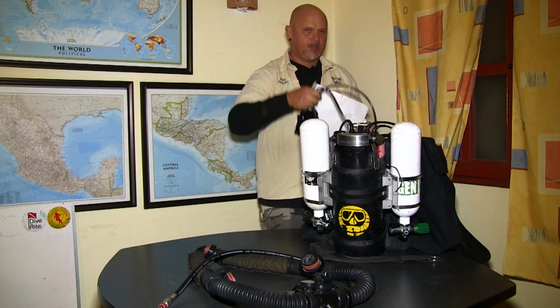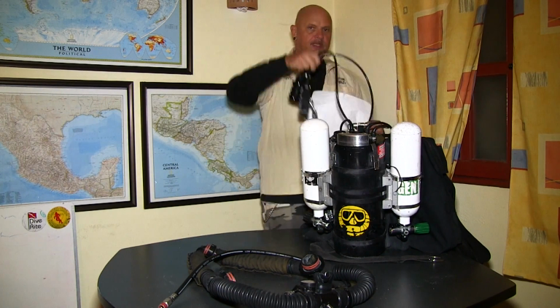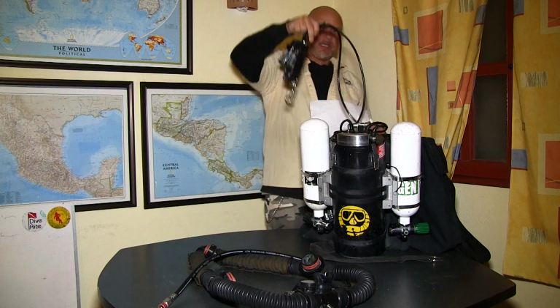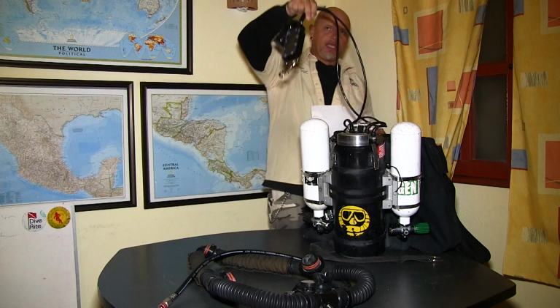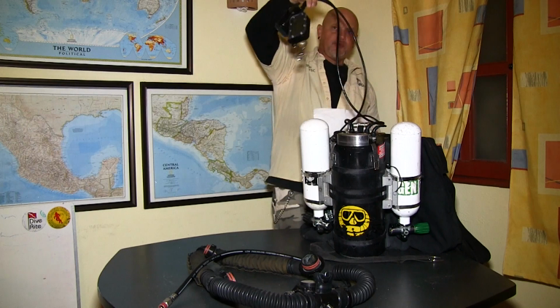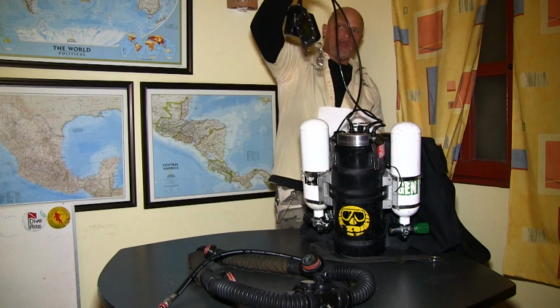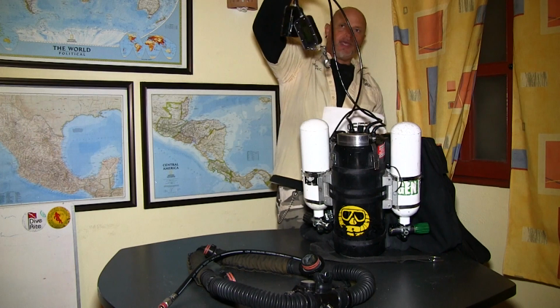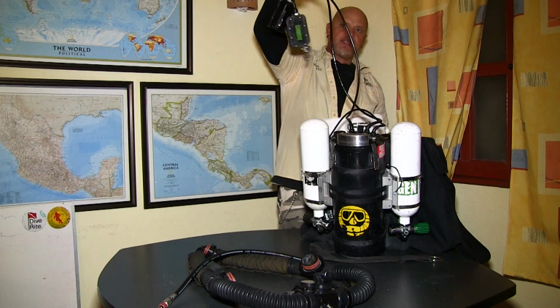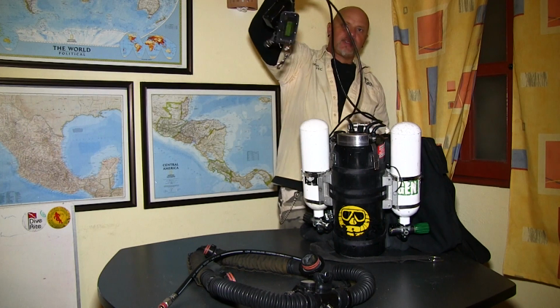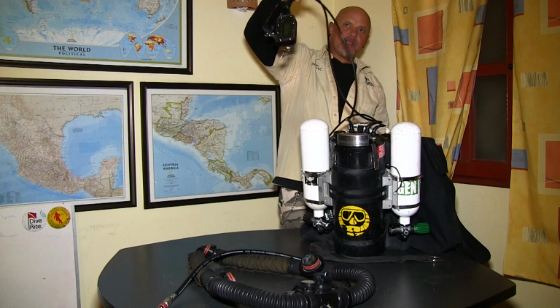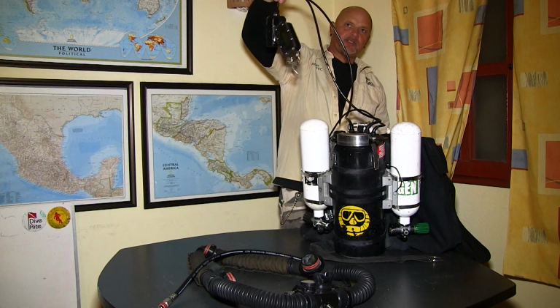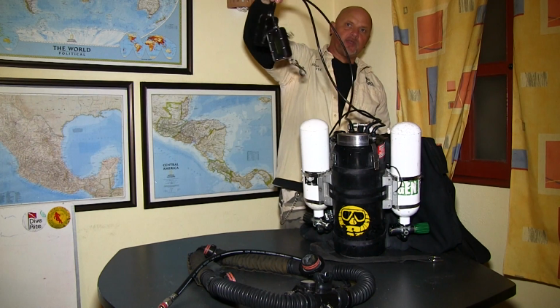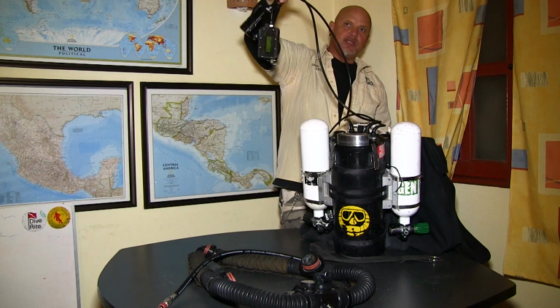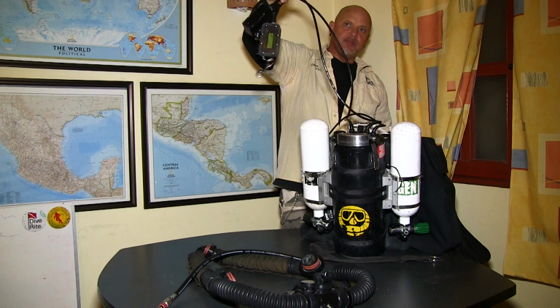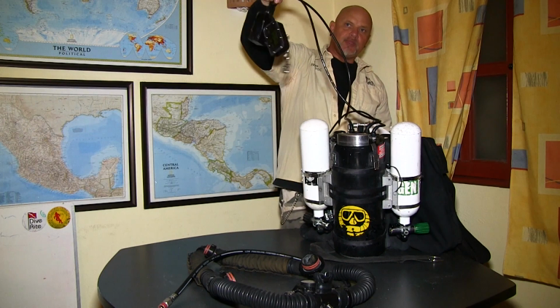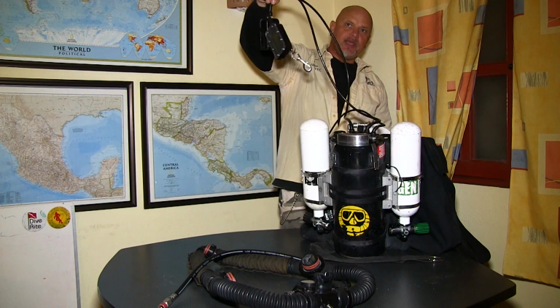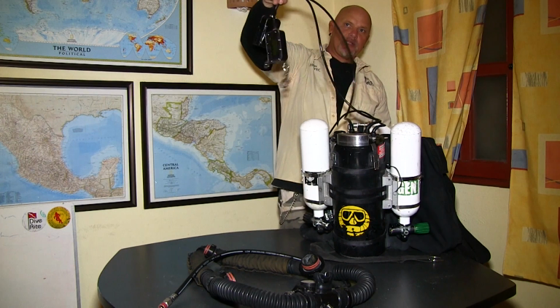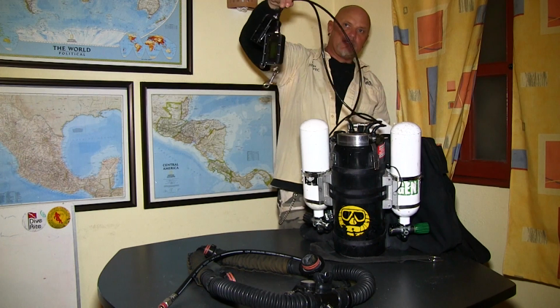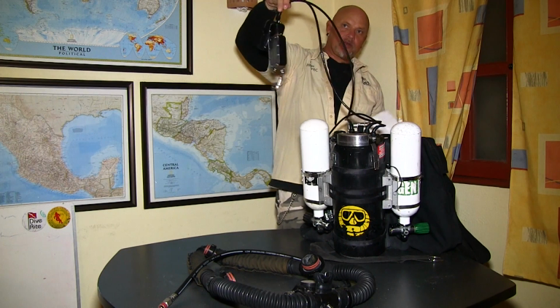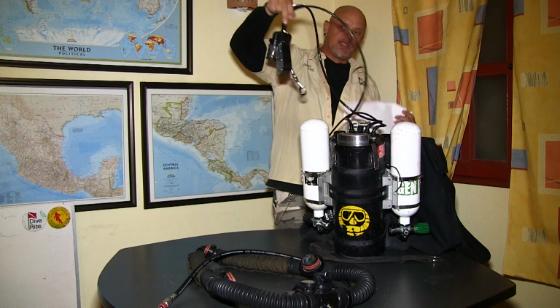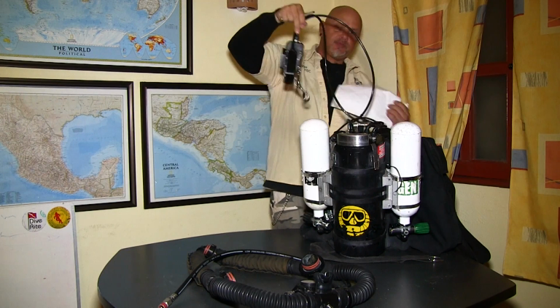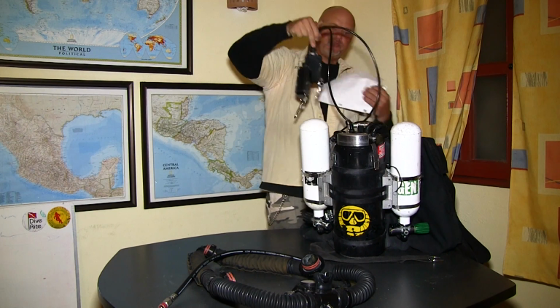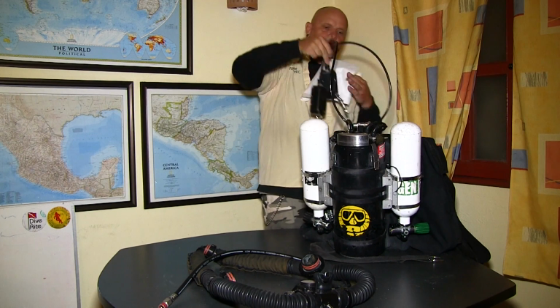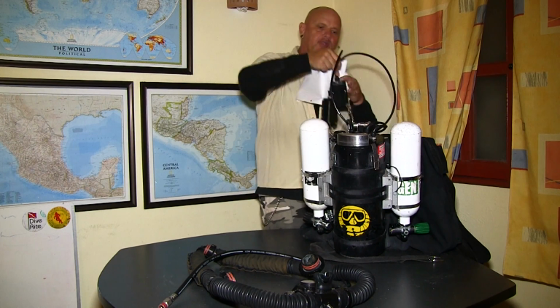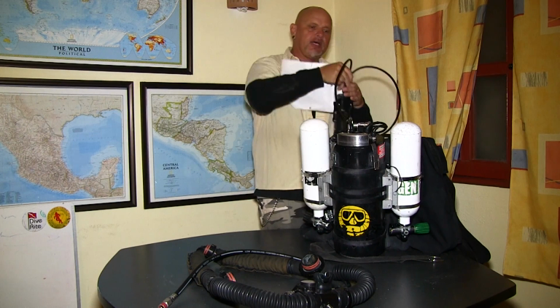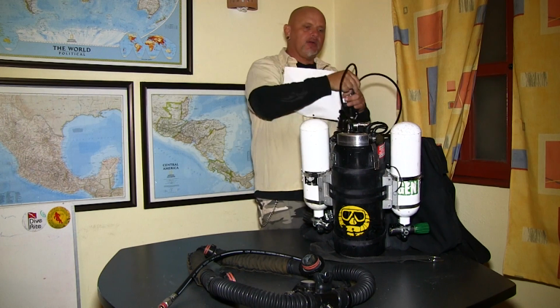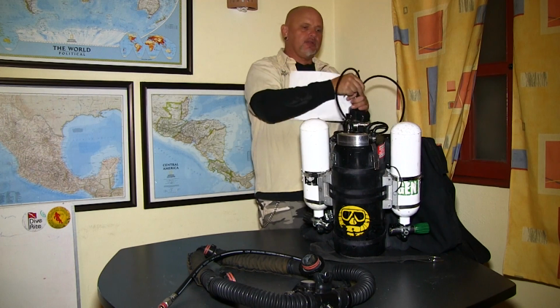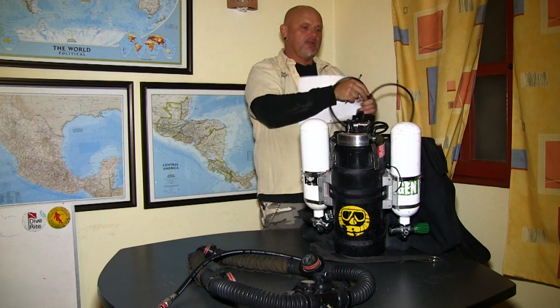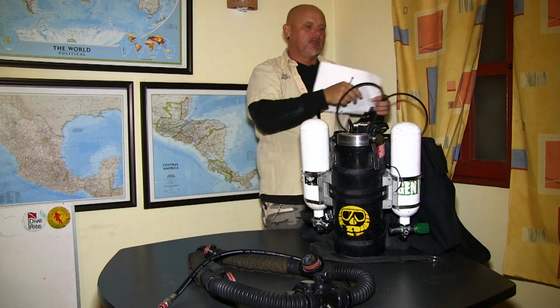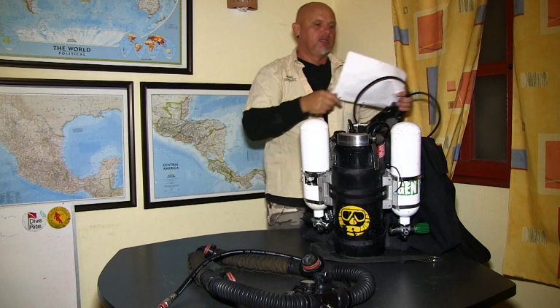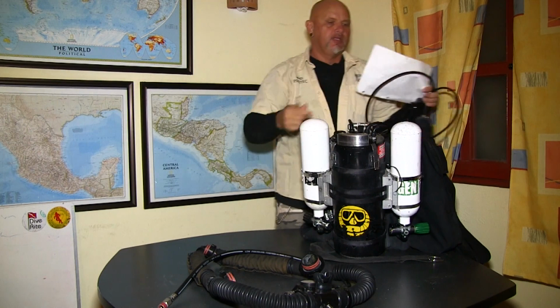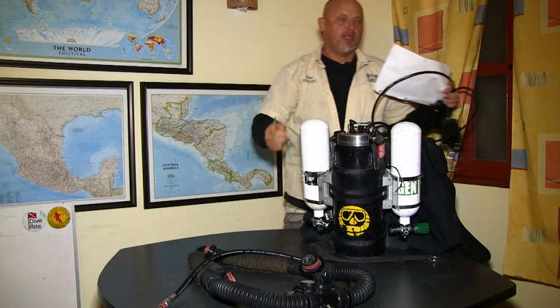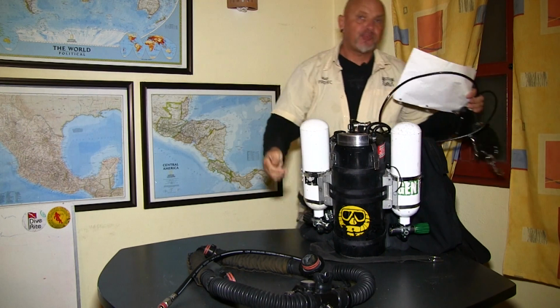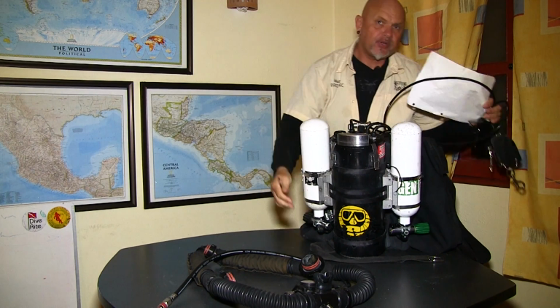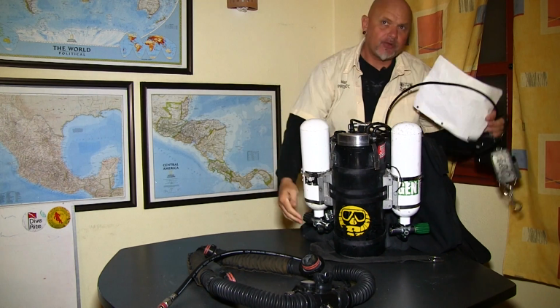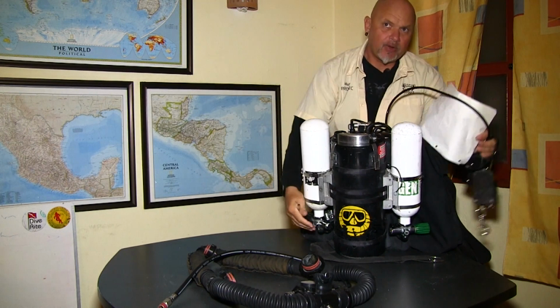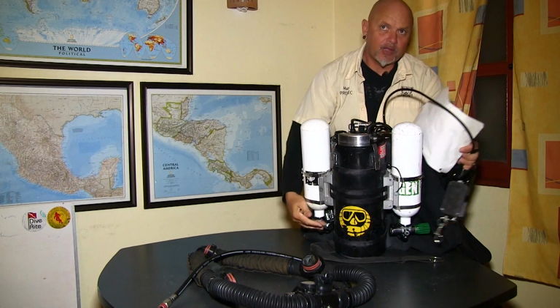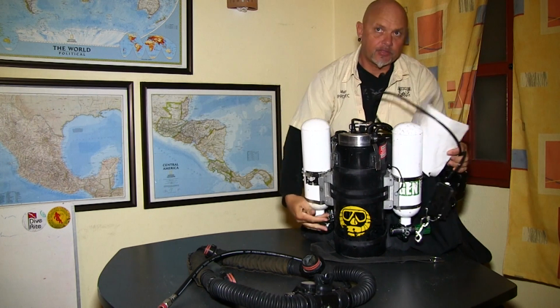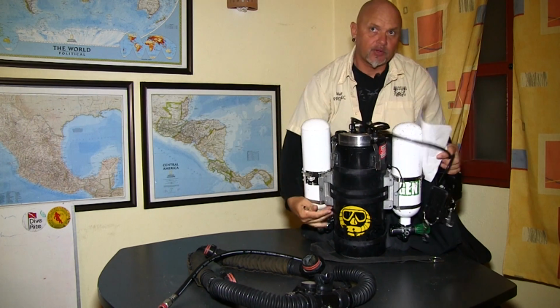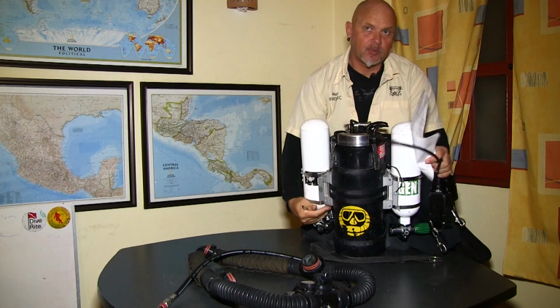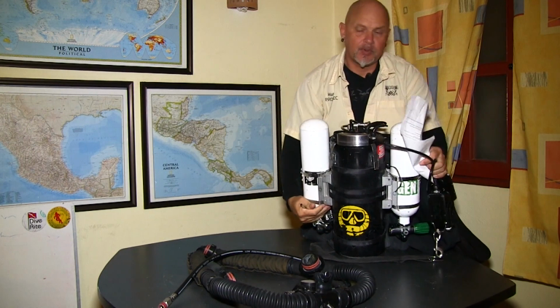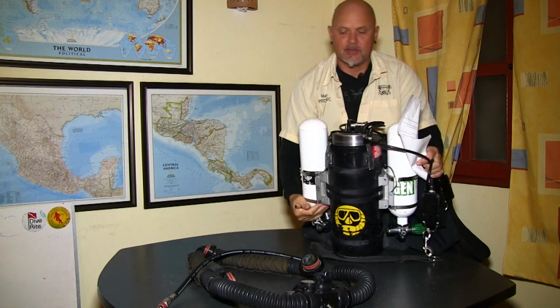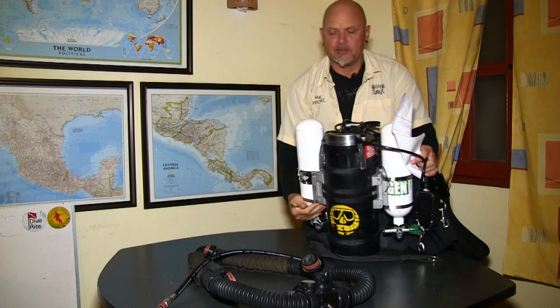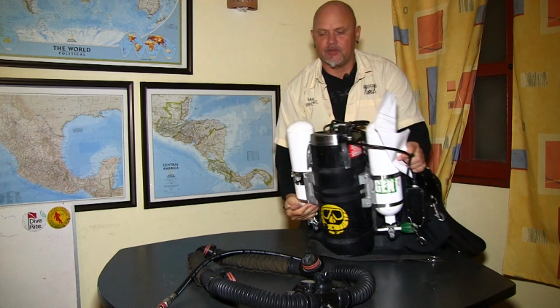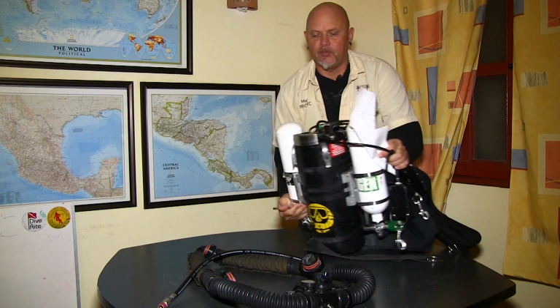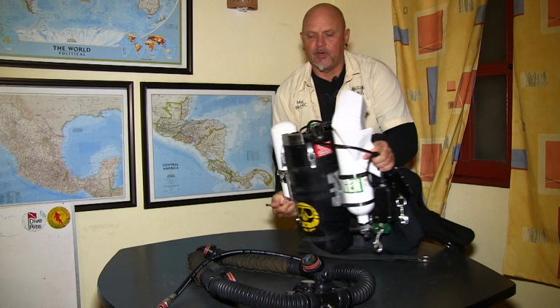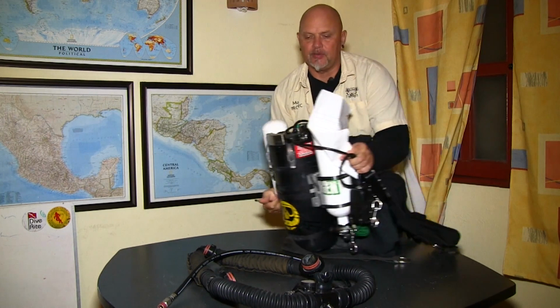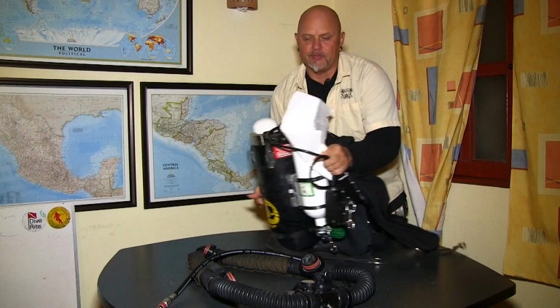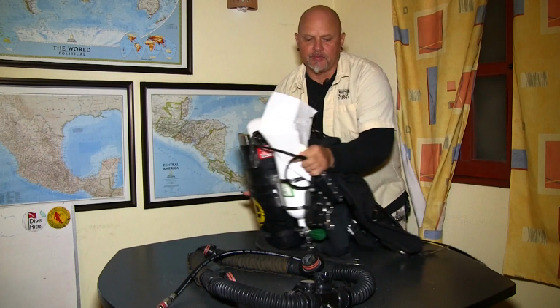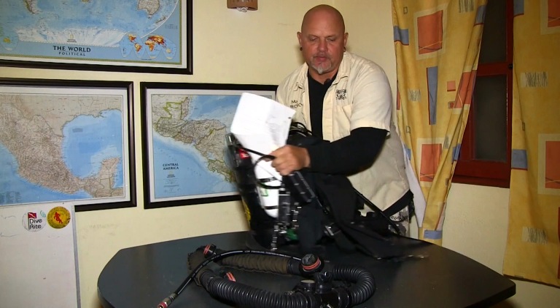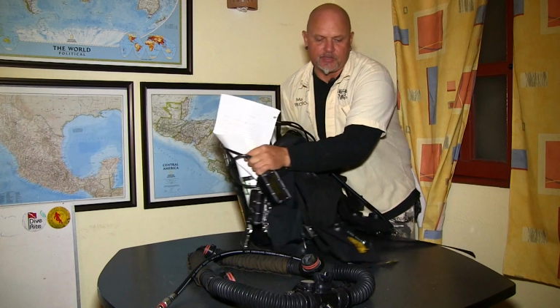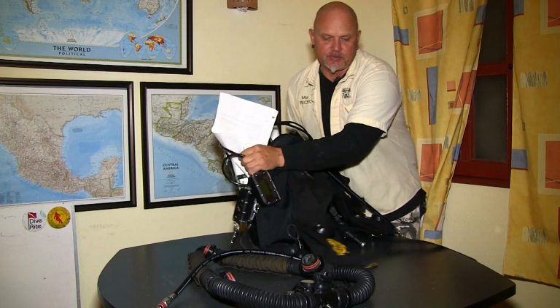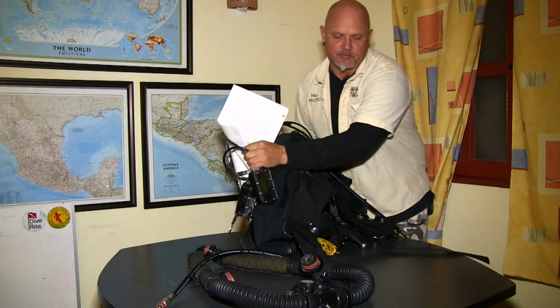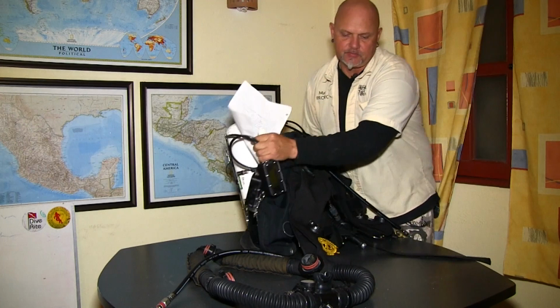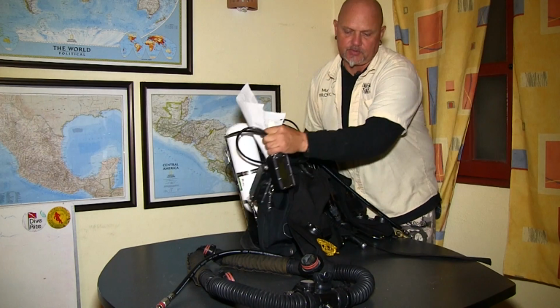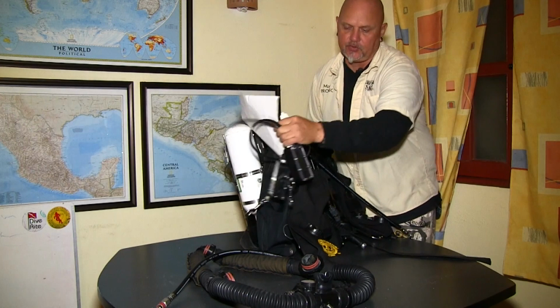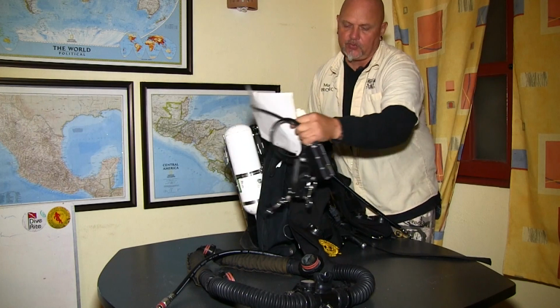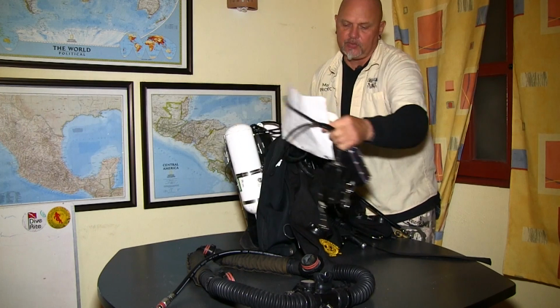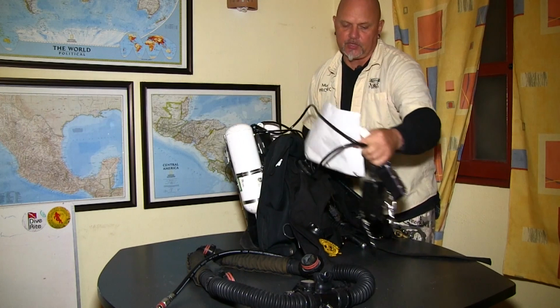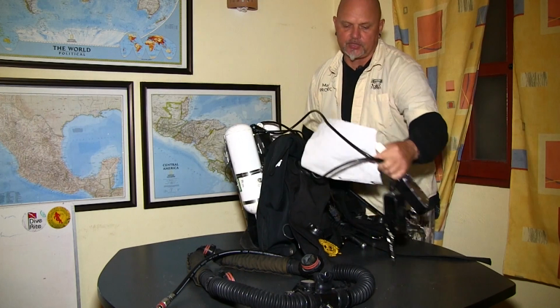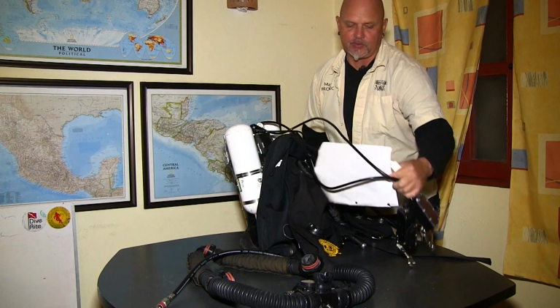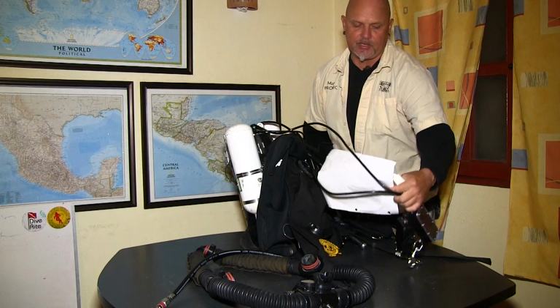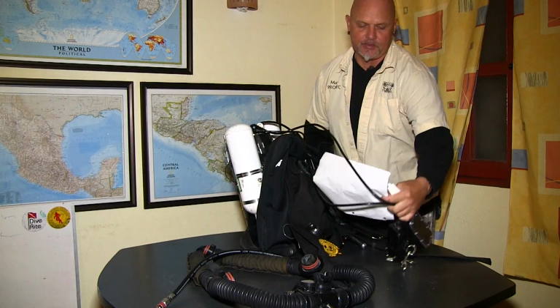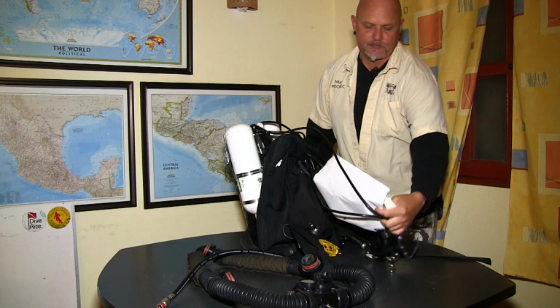Take care of your handsets — don't let them dangle, don't let them fall down. They are pretty rugged, but you don't really want to test that.